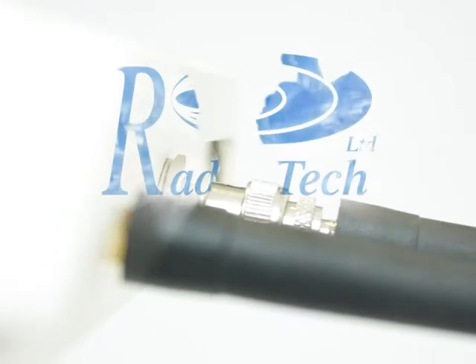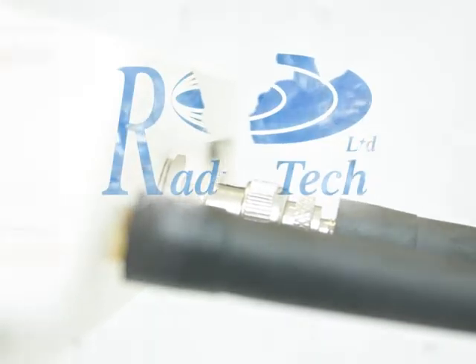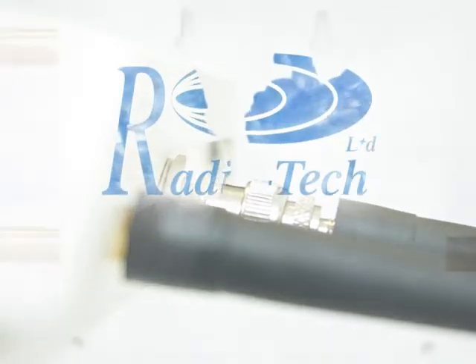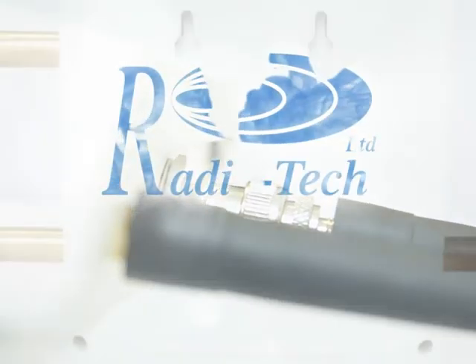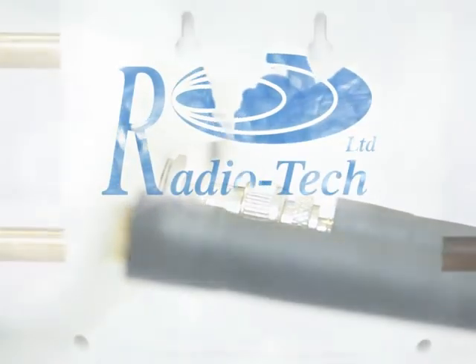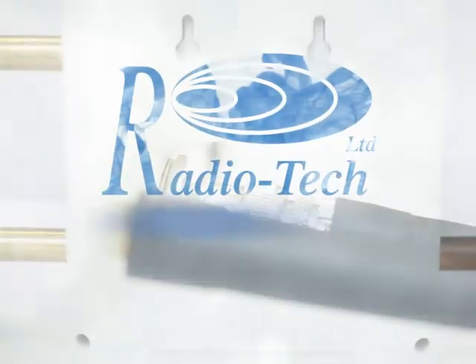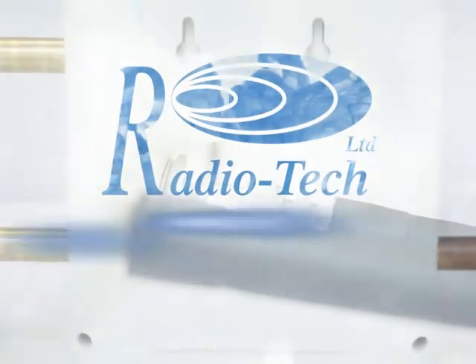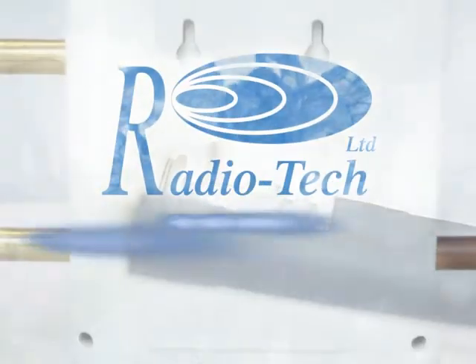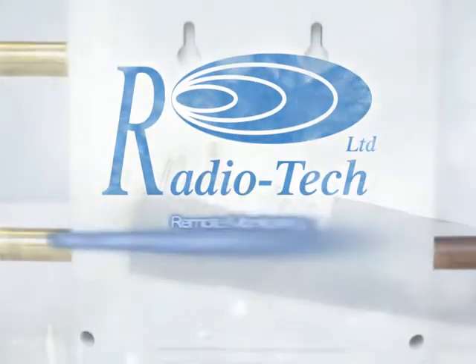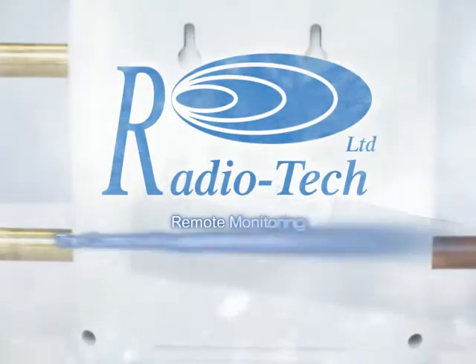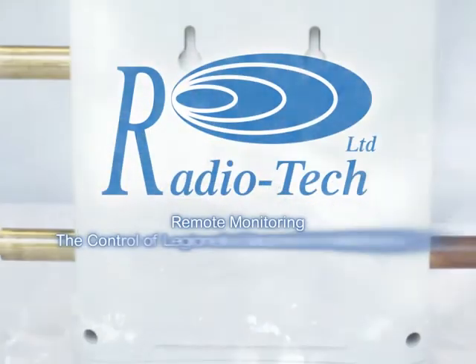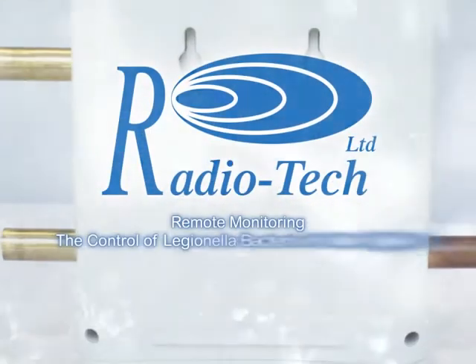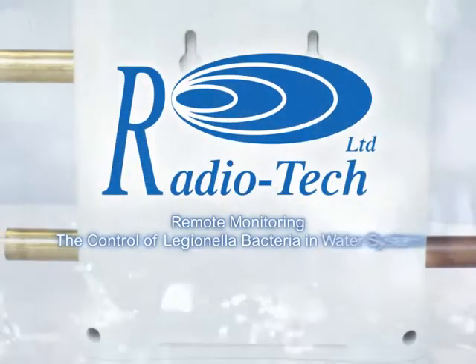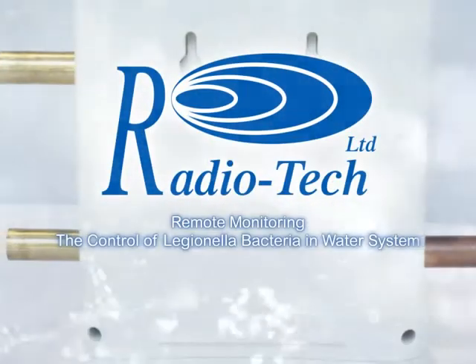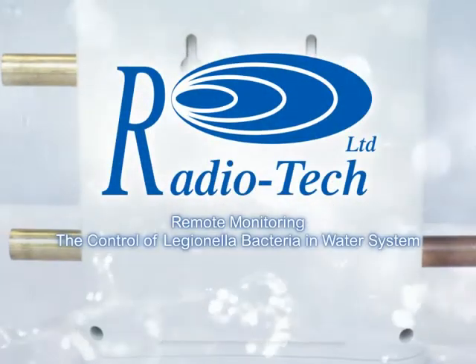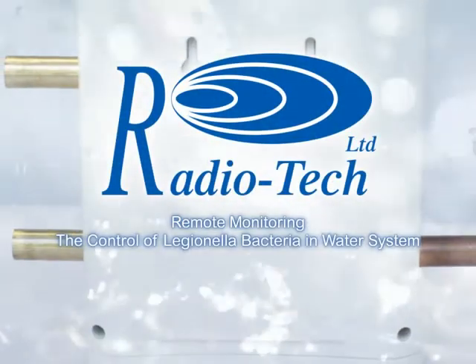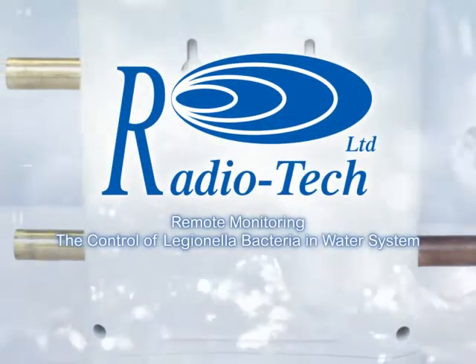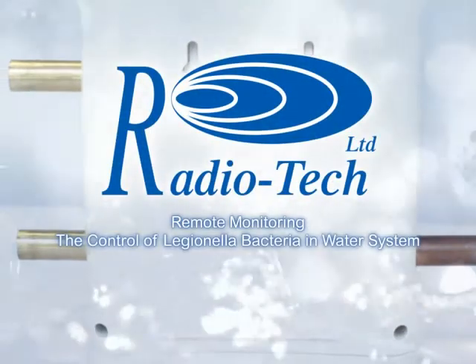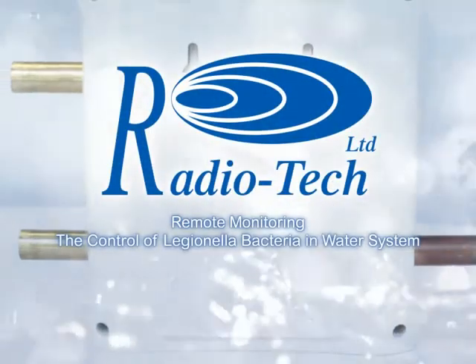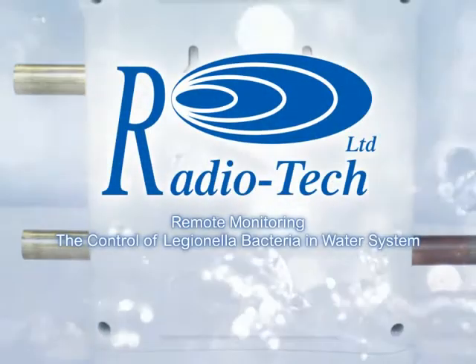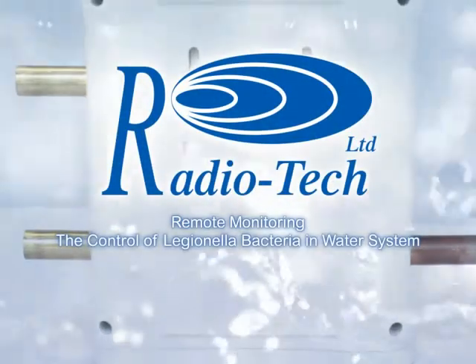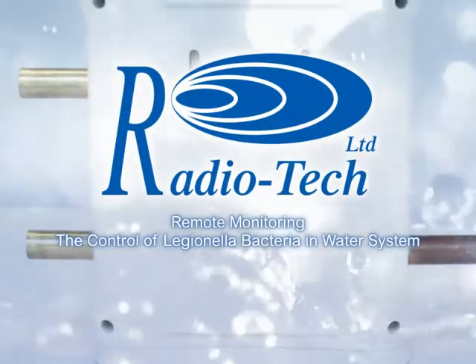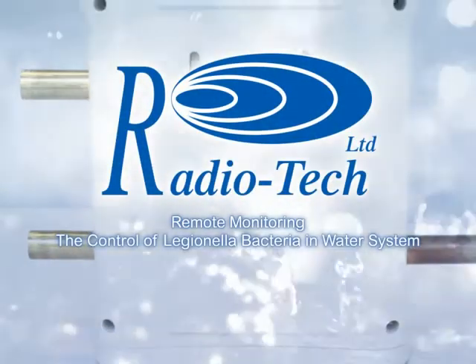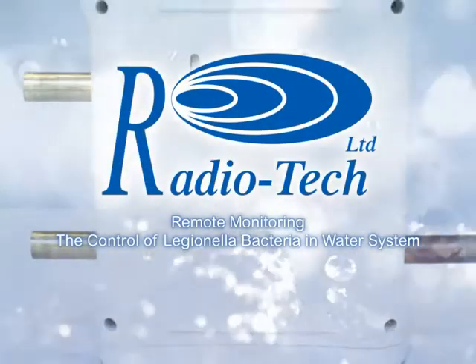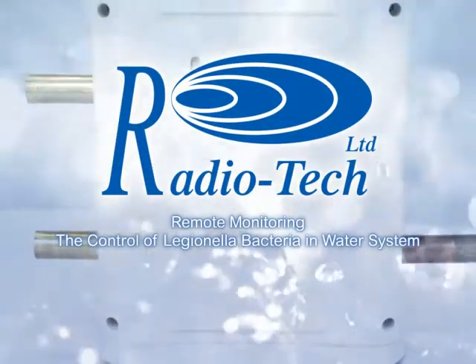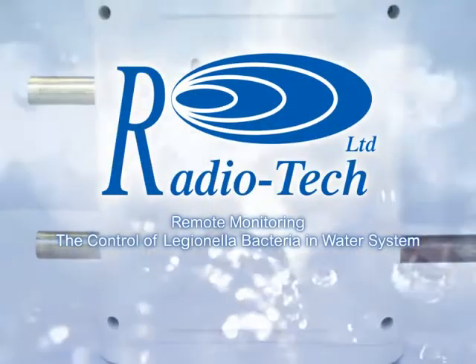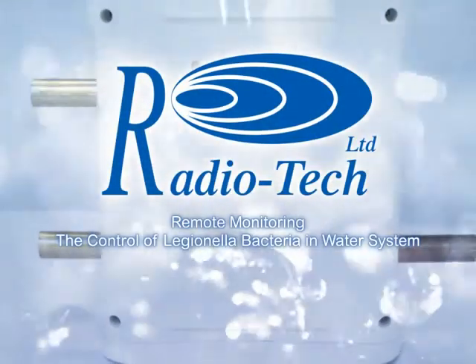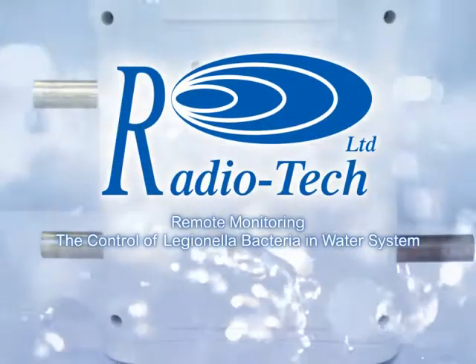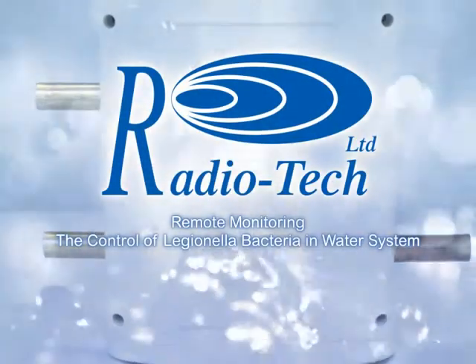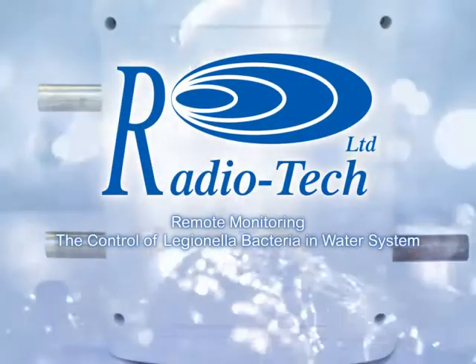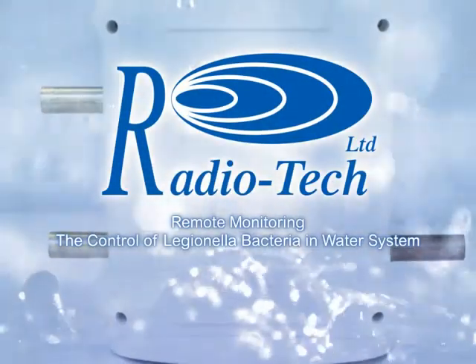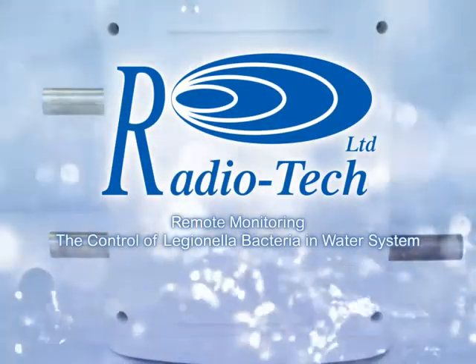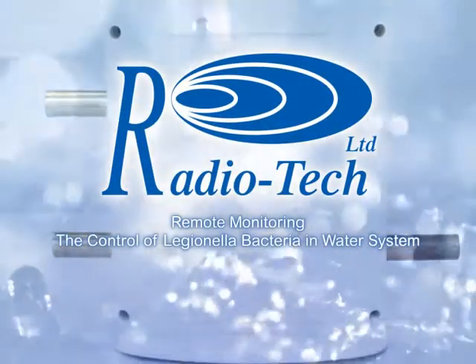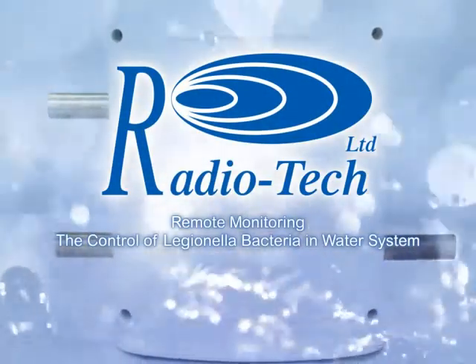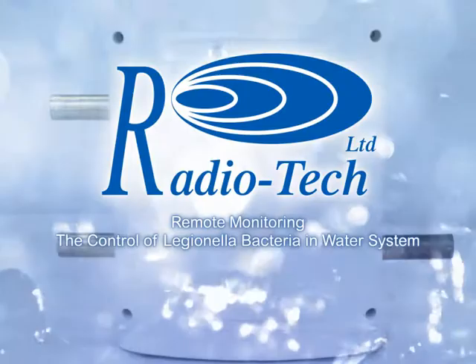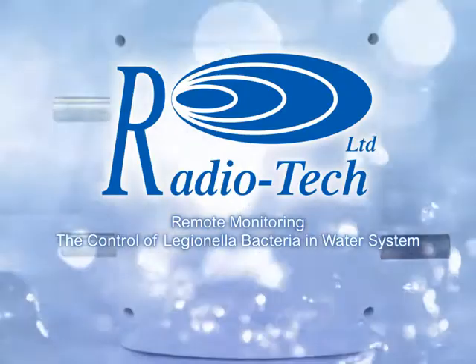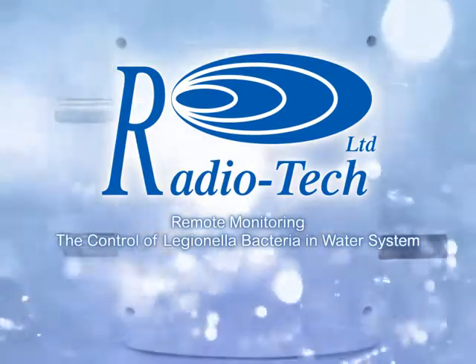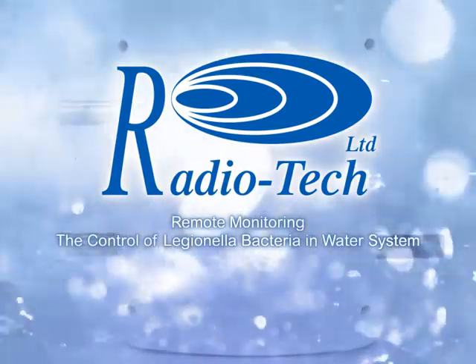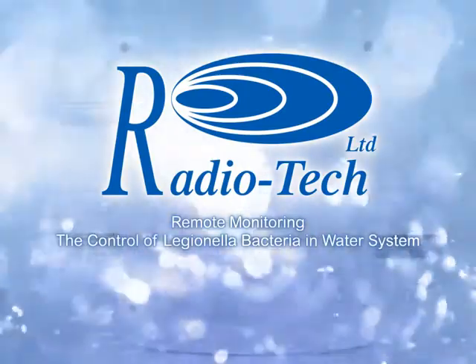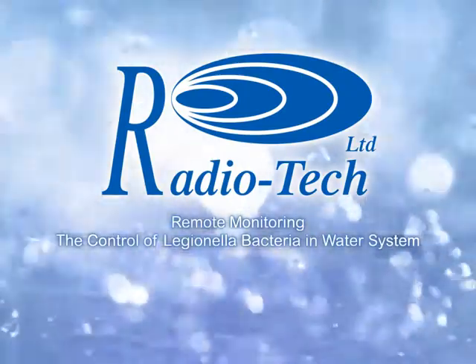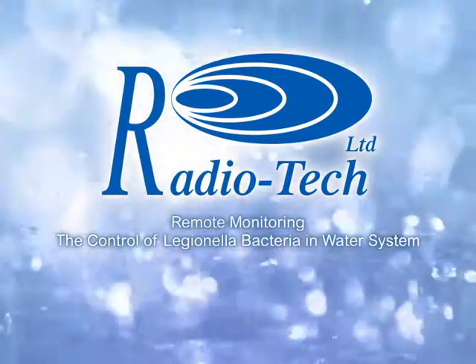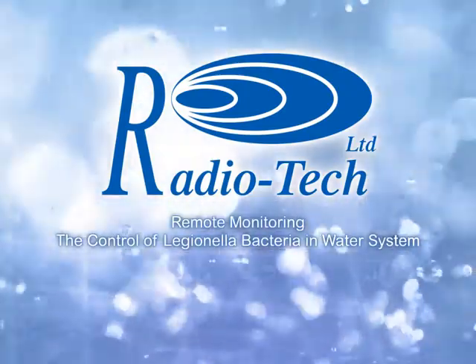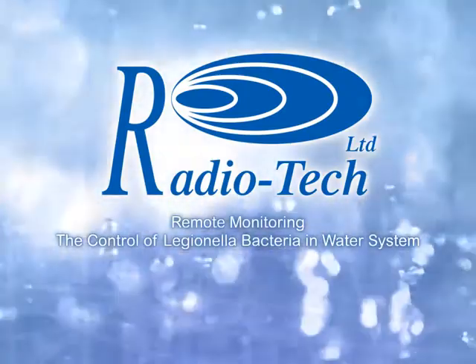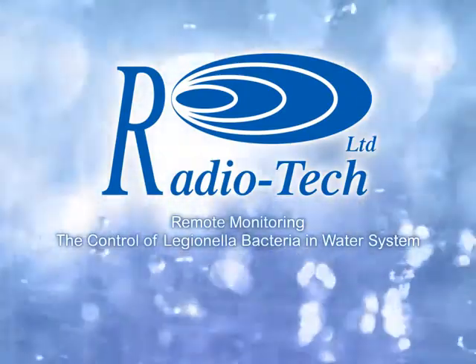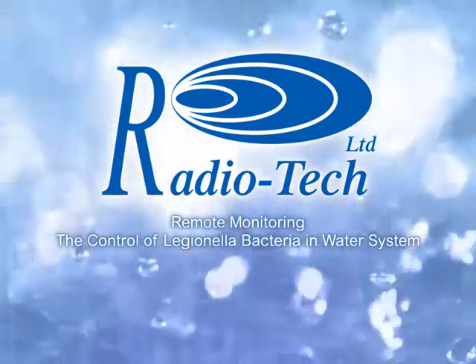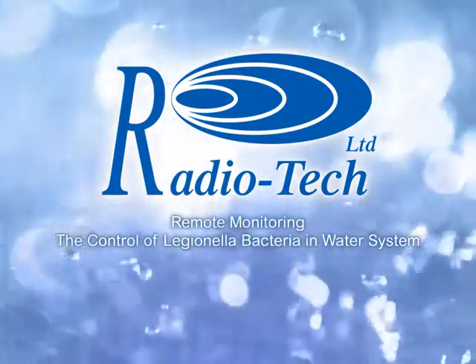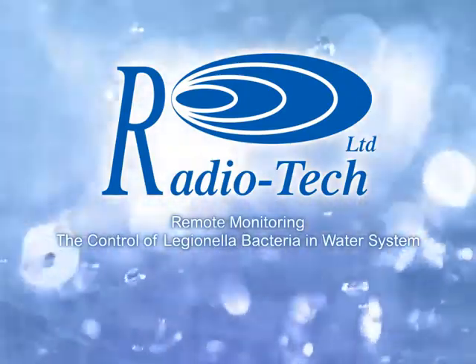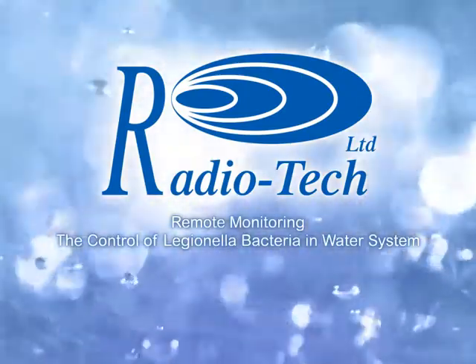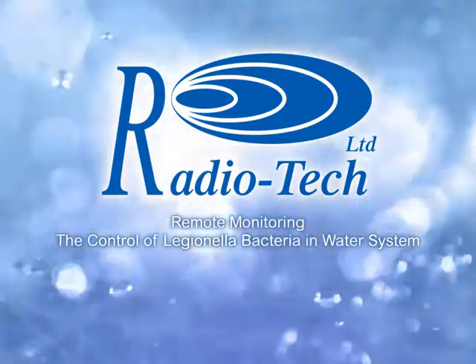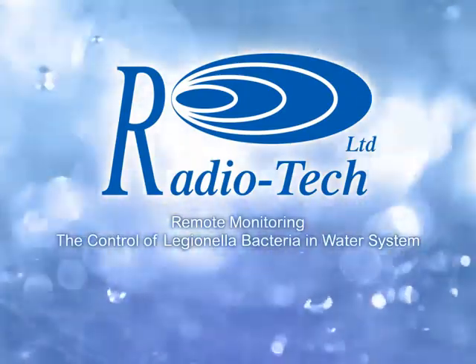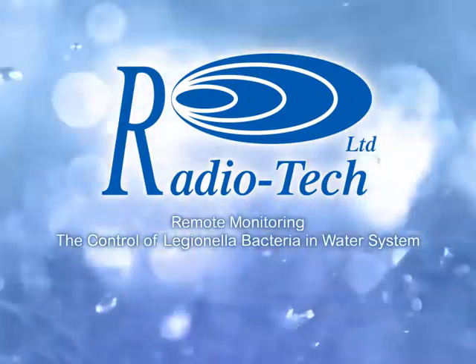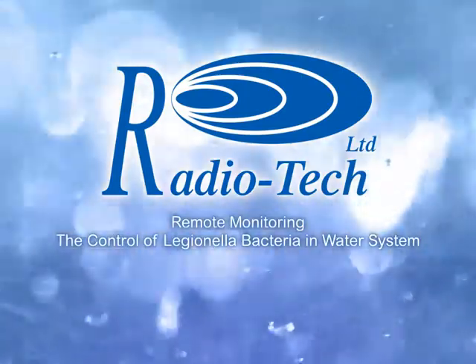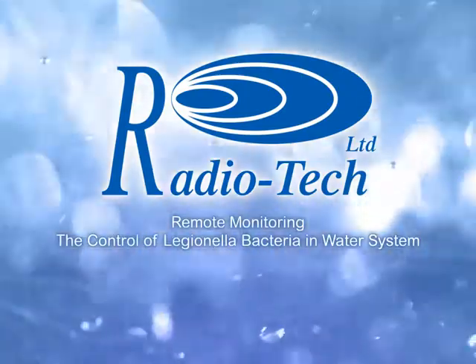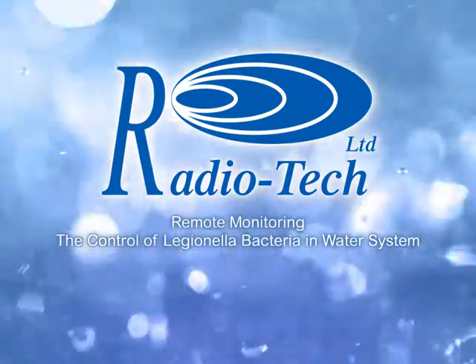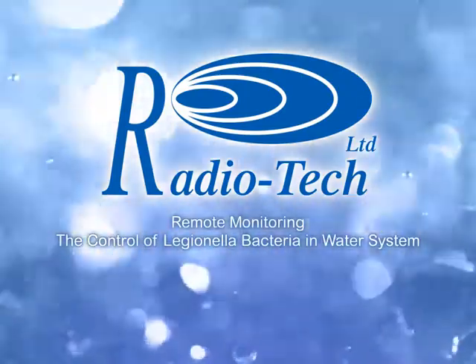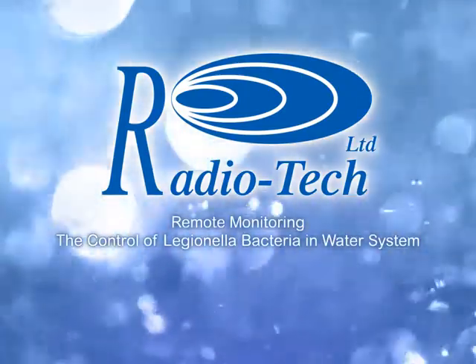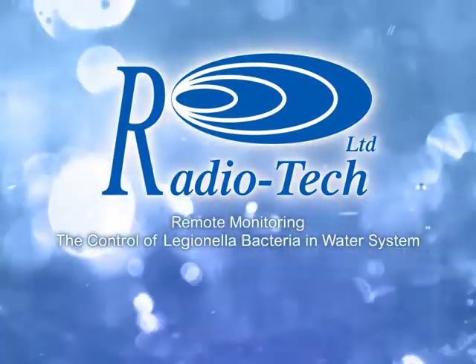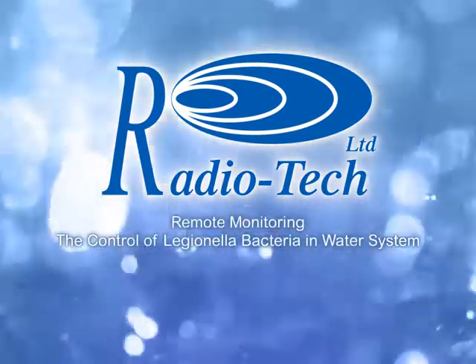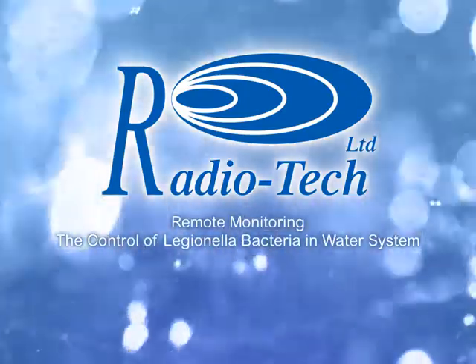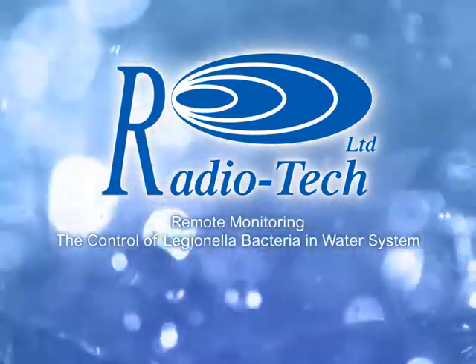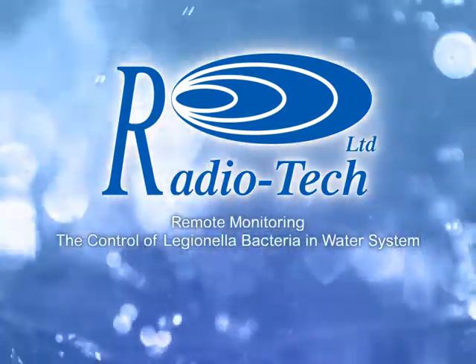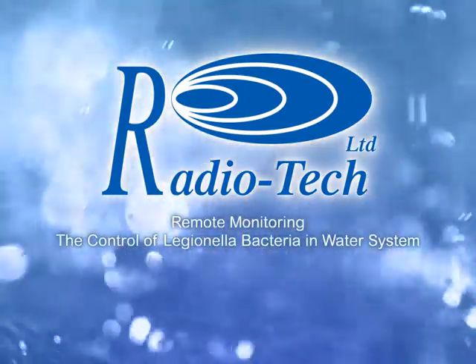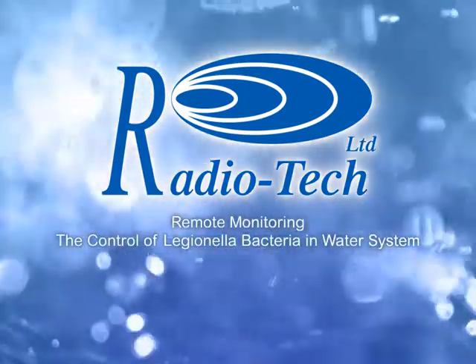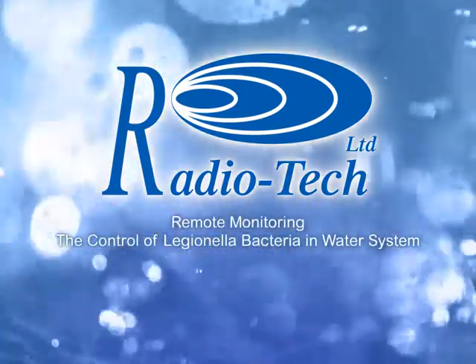The RT-COM system from Radiotech establishes the future of Legionella control procedures.